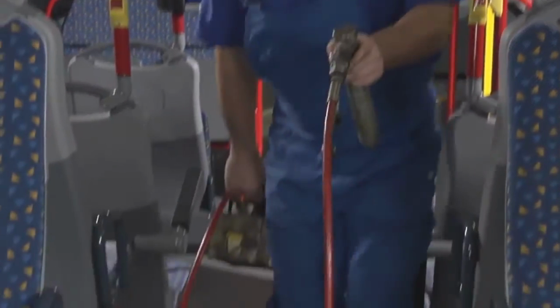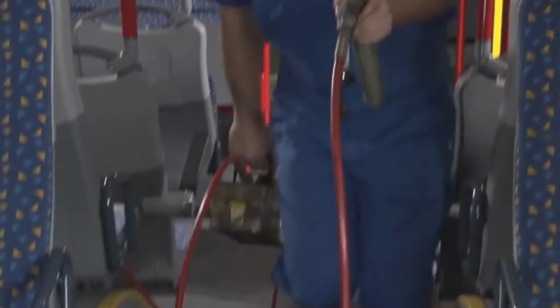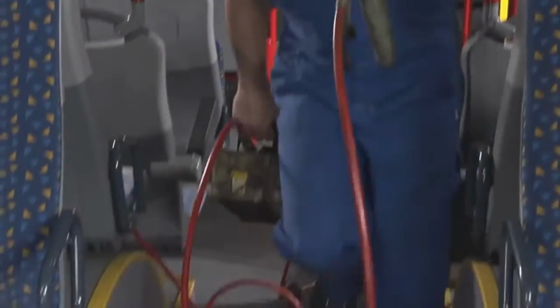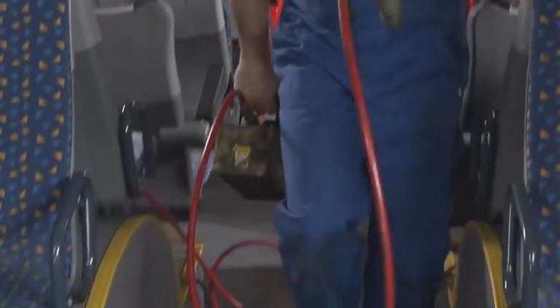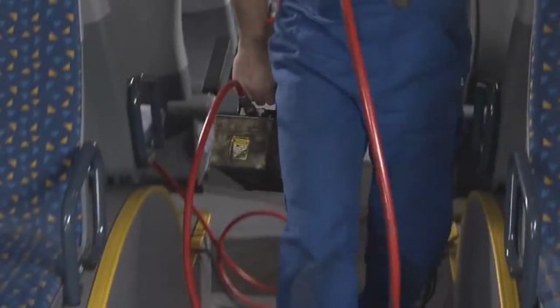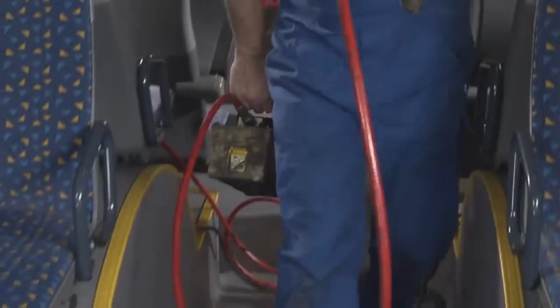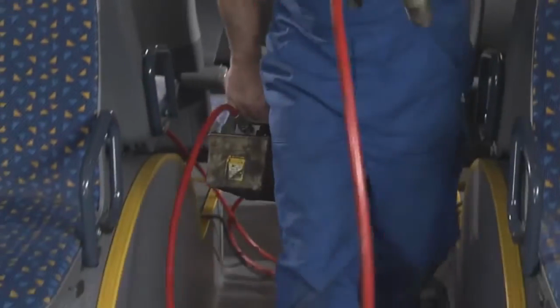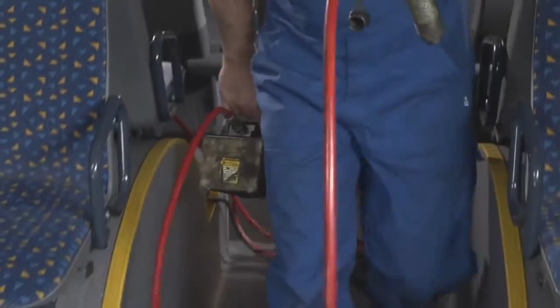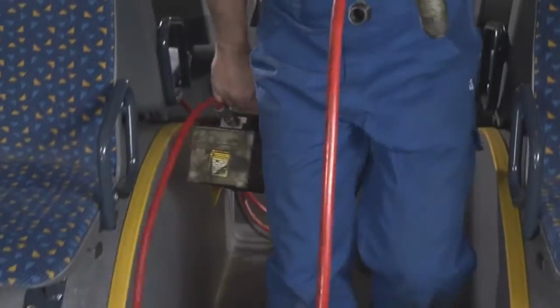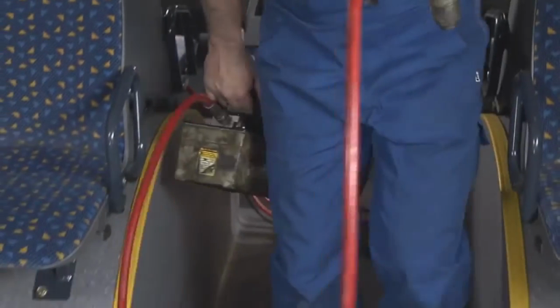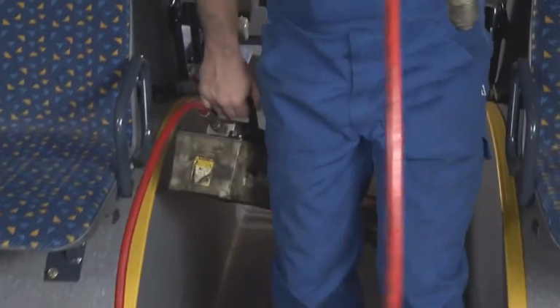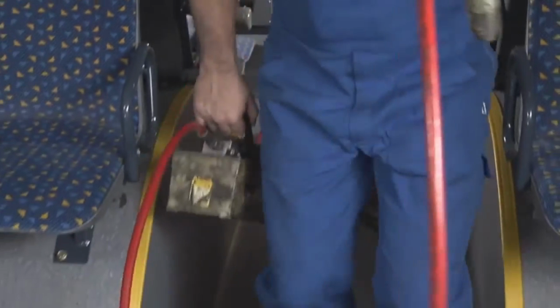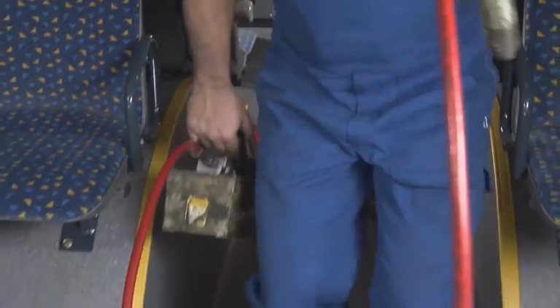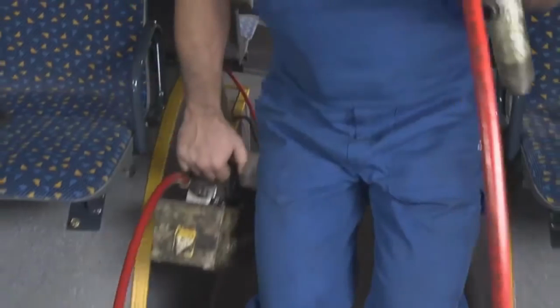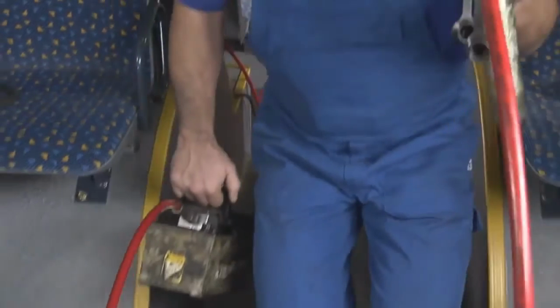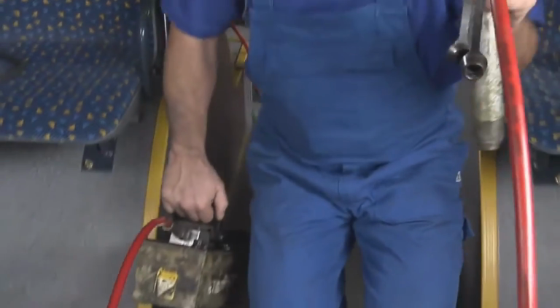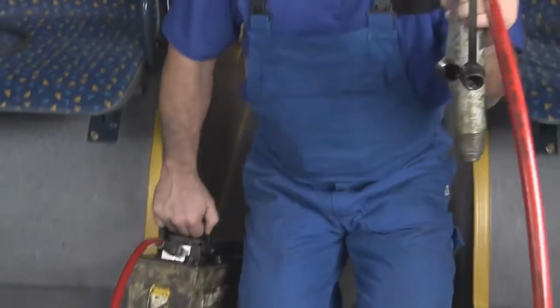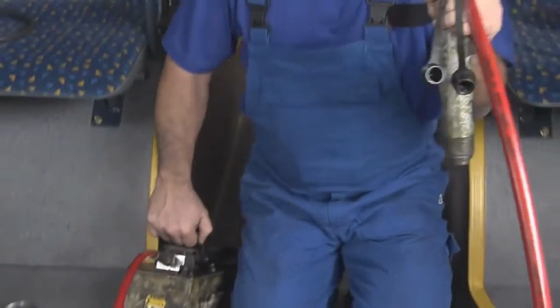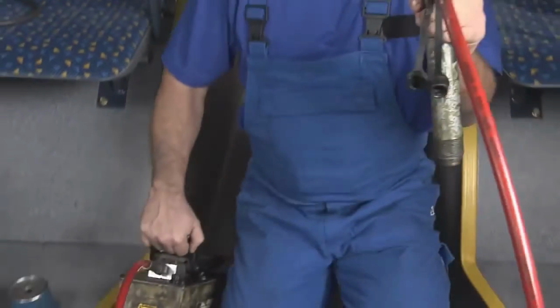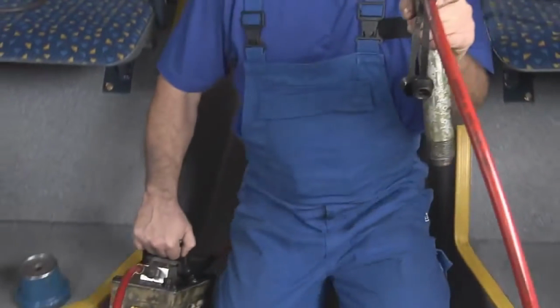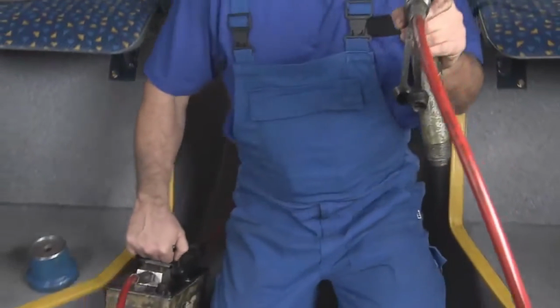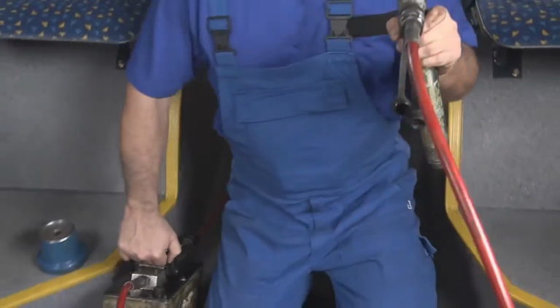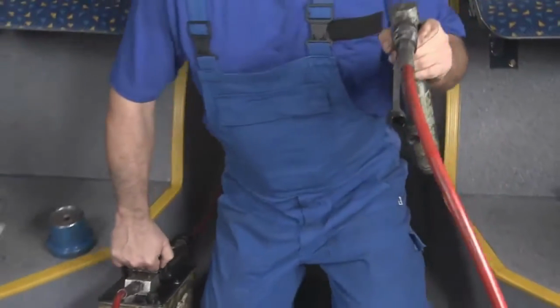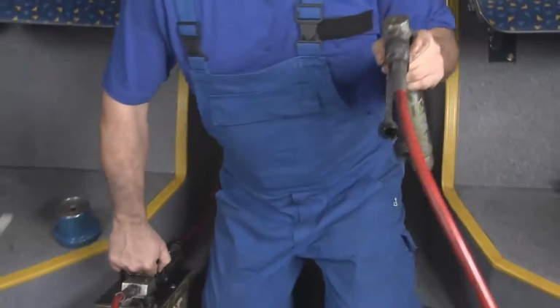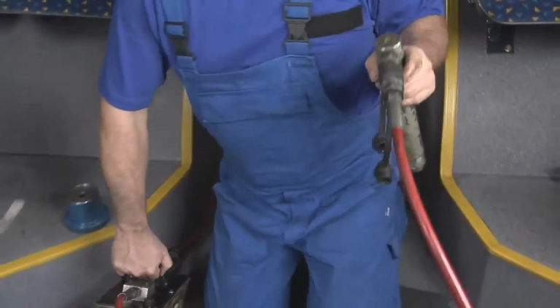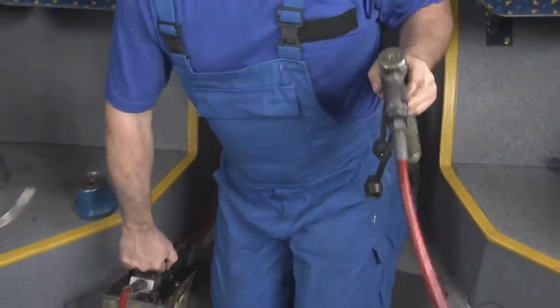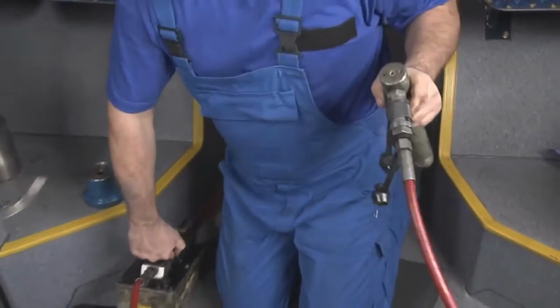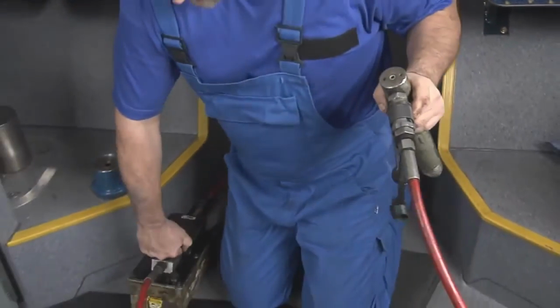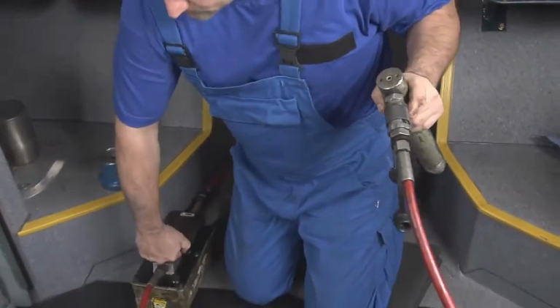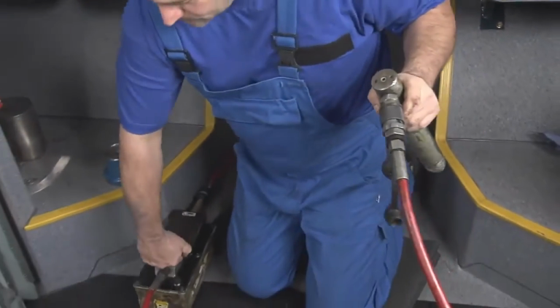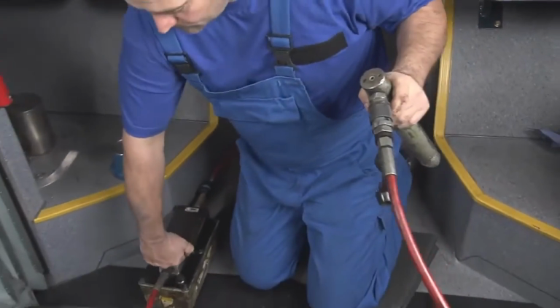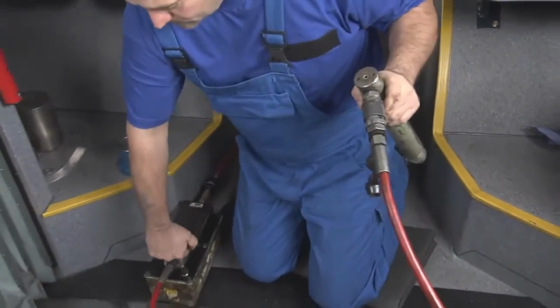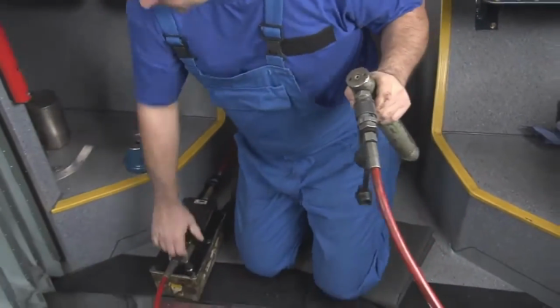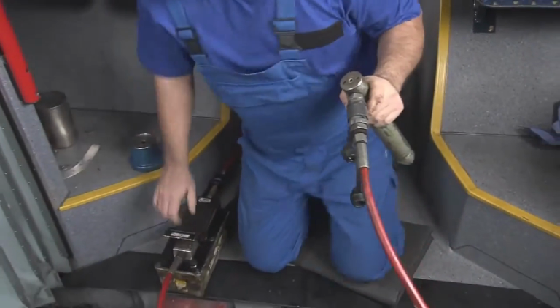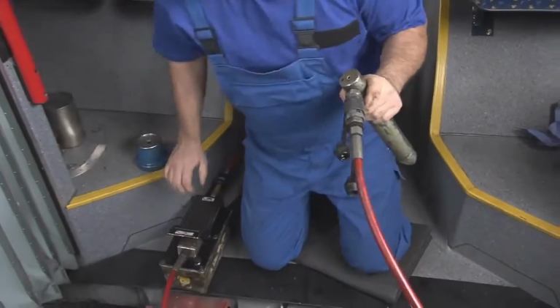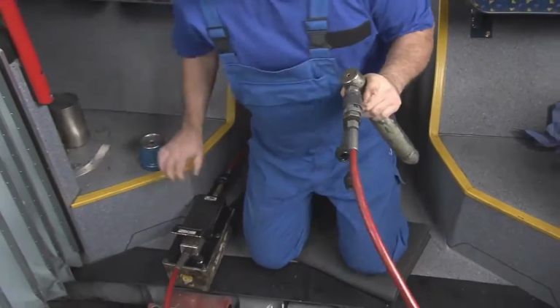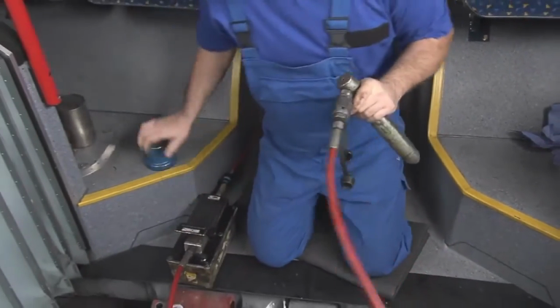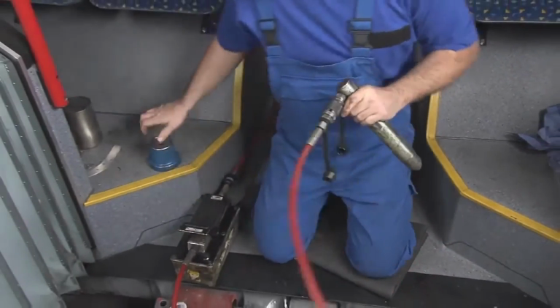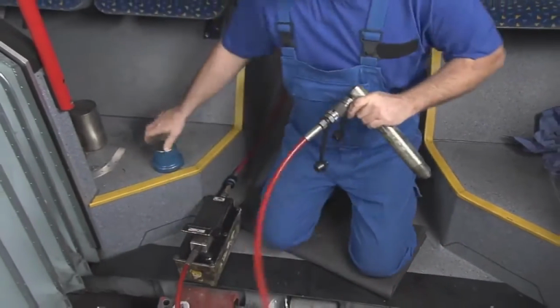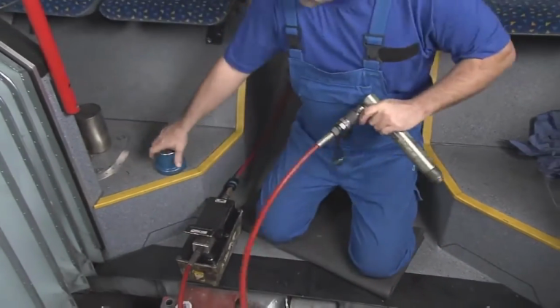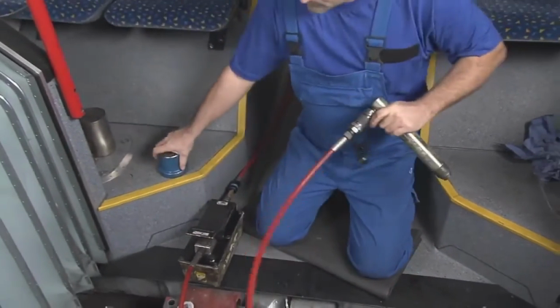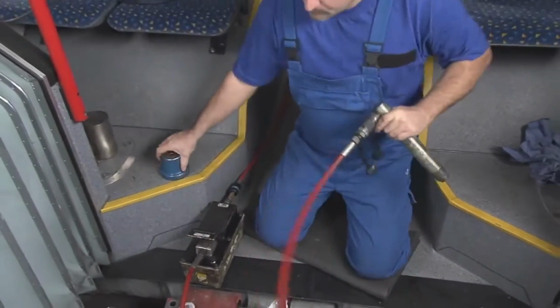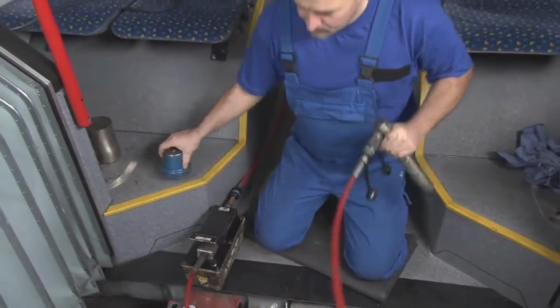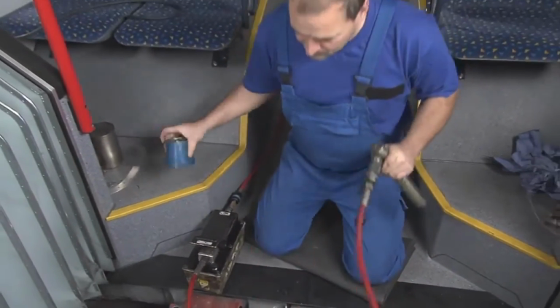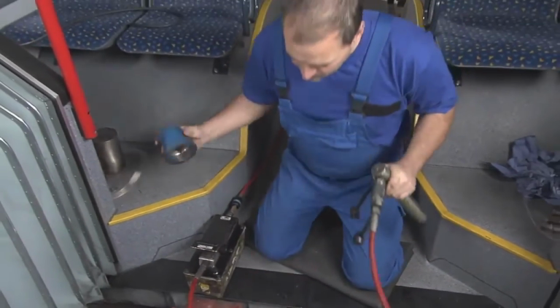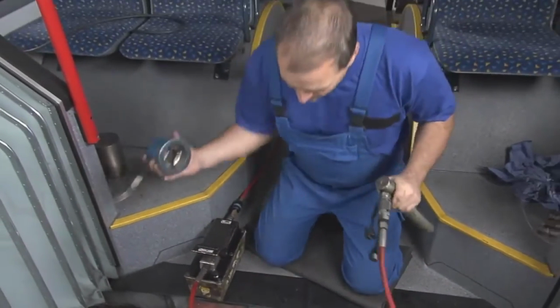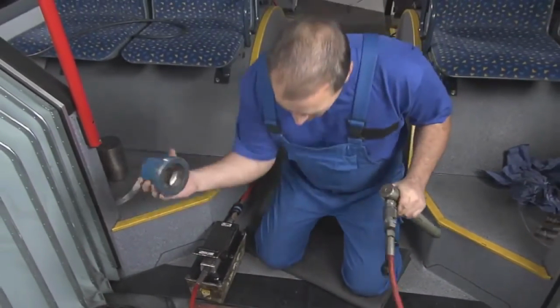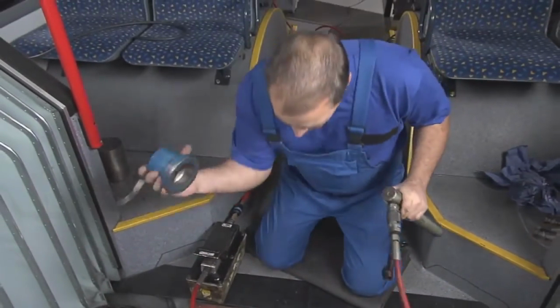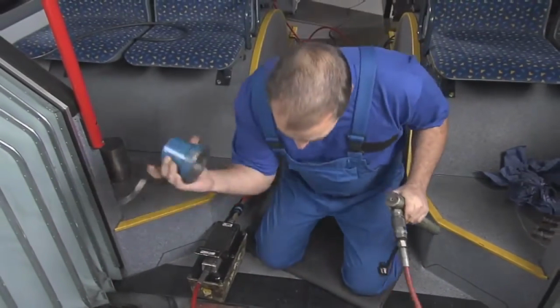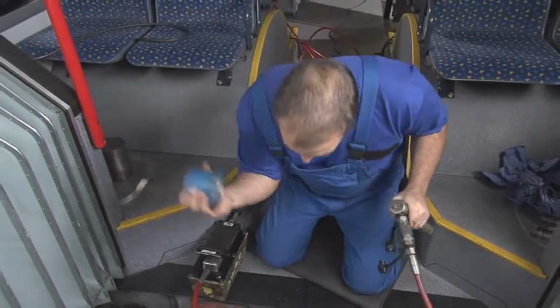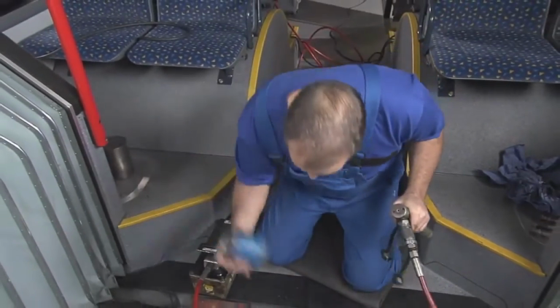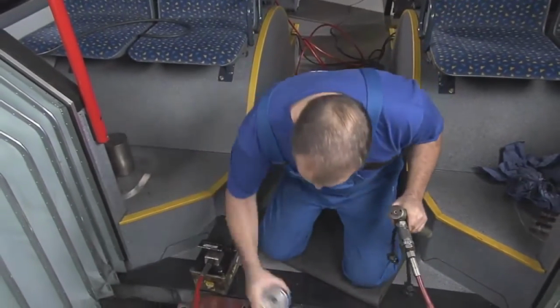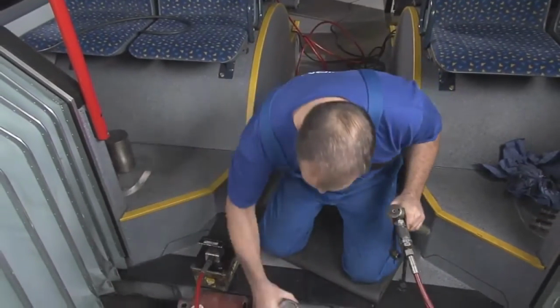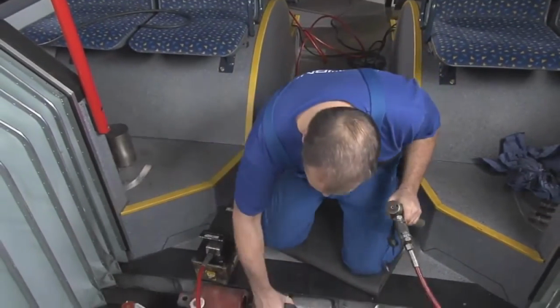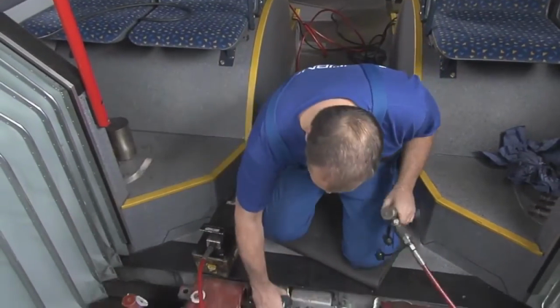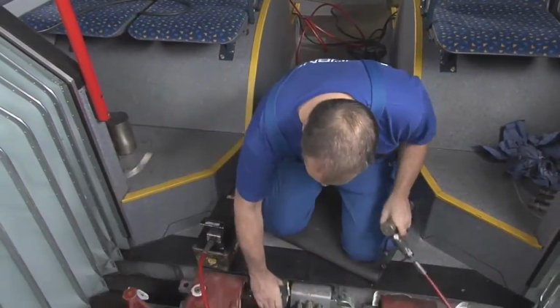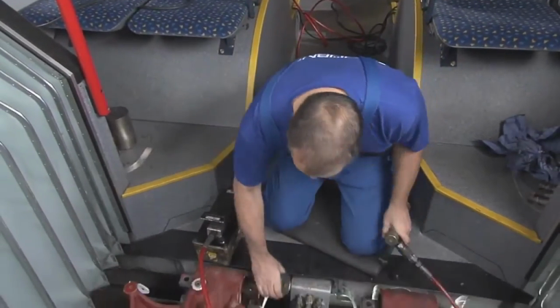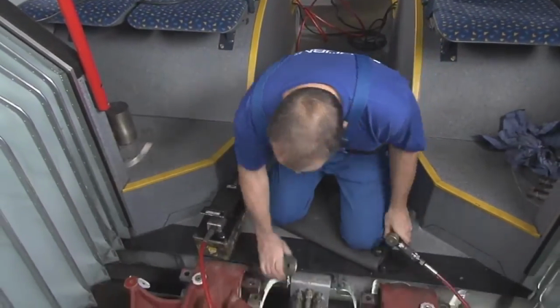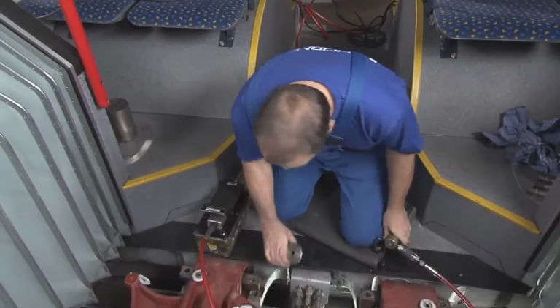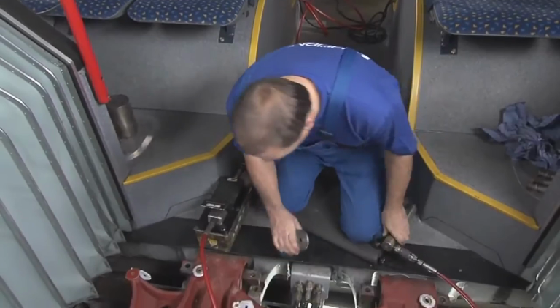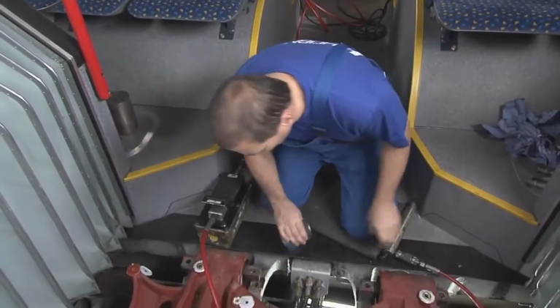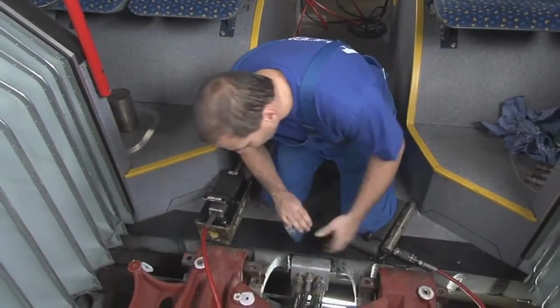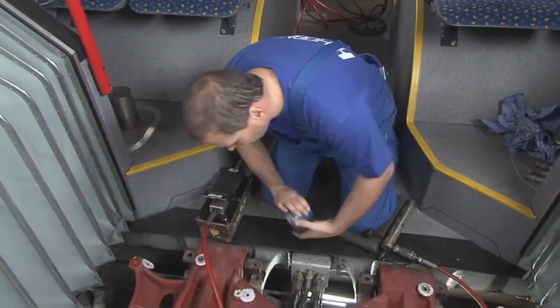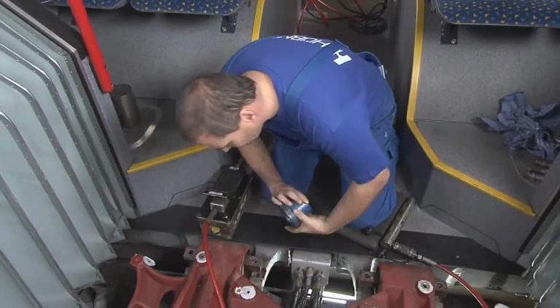Then, using thrust pieces and a hydraulic pump, the metal and rubber bearing can be pressed out of the bearing bore.